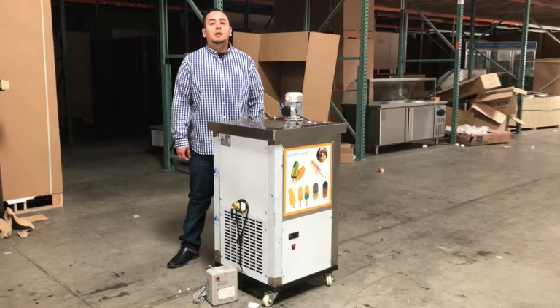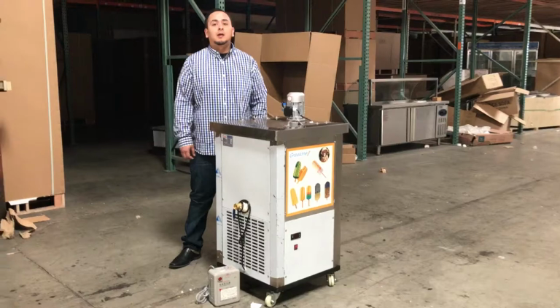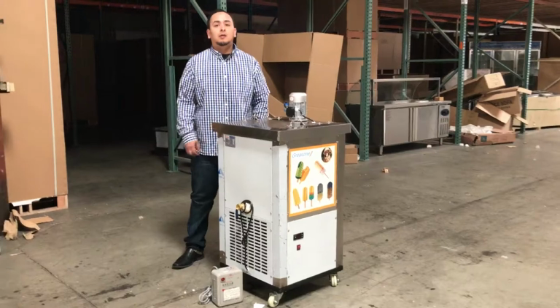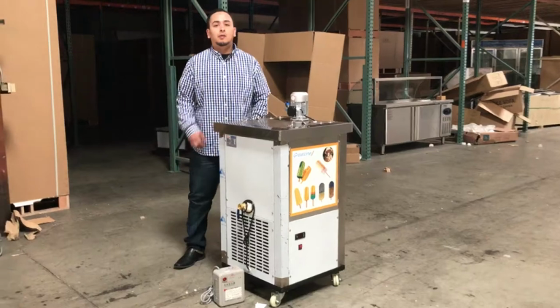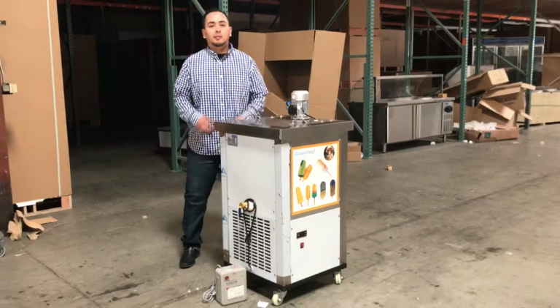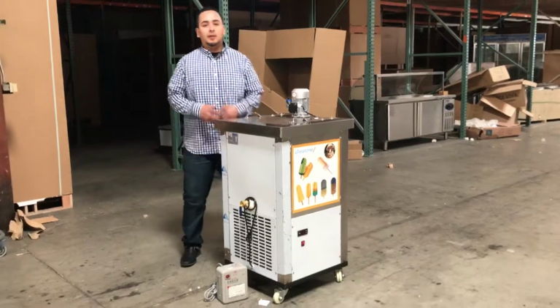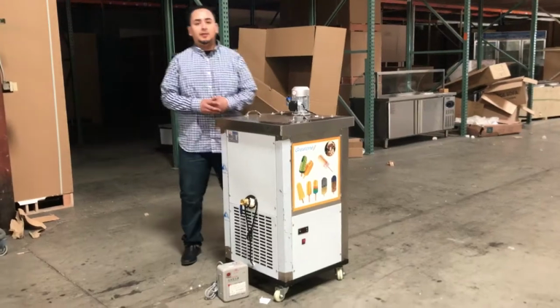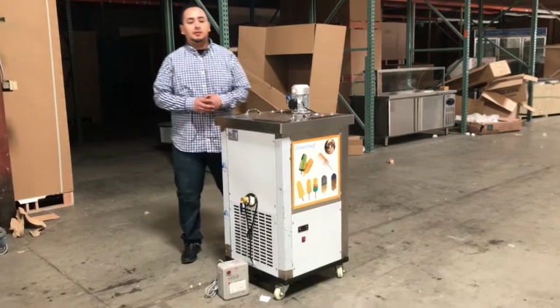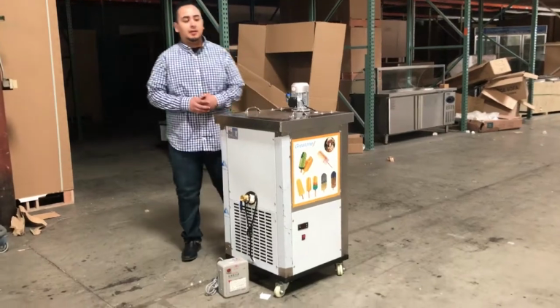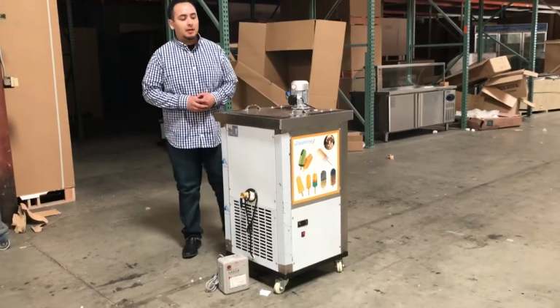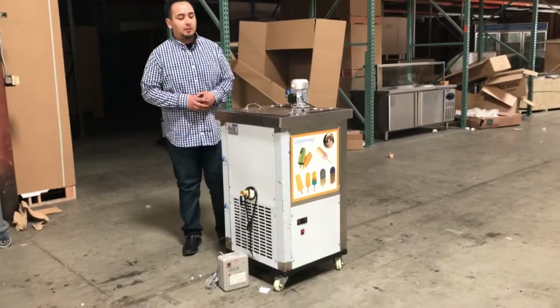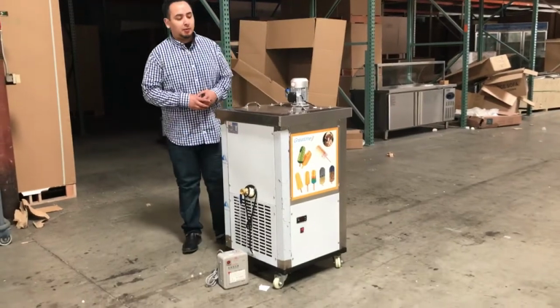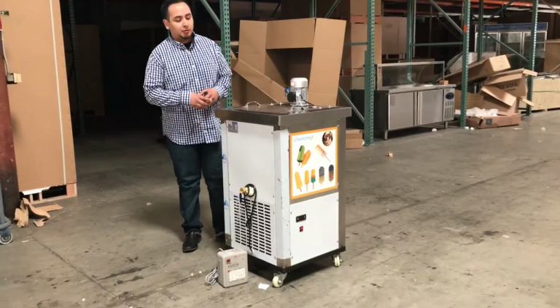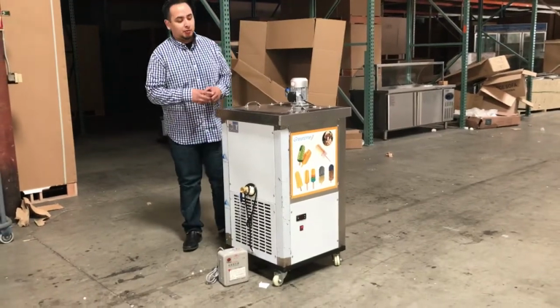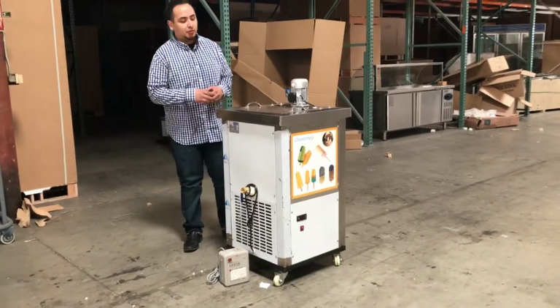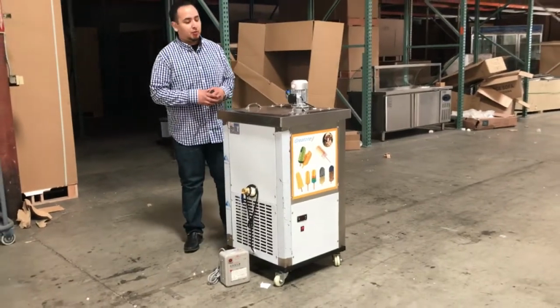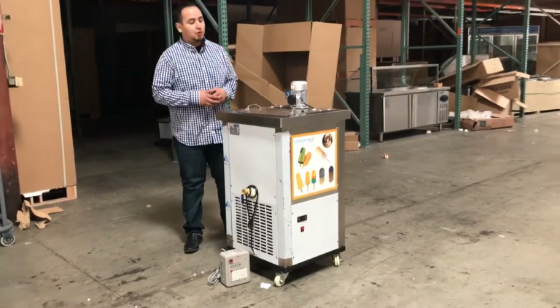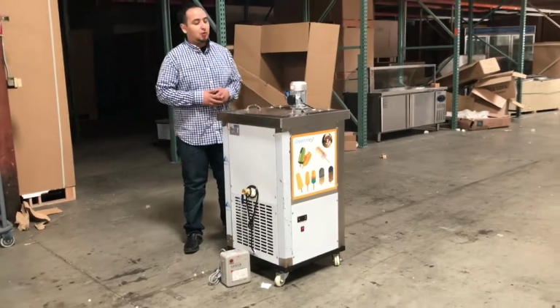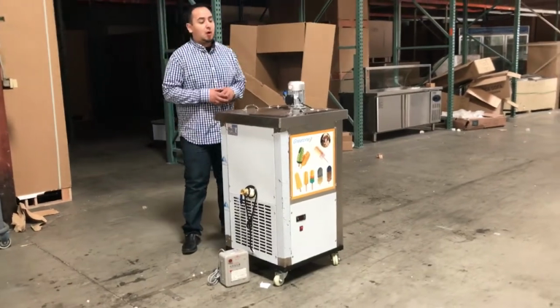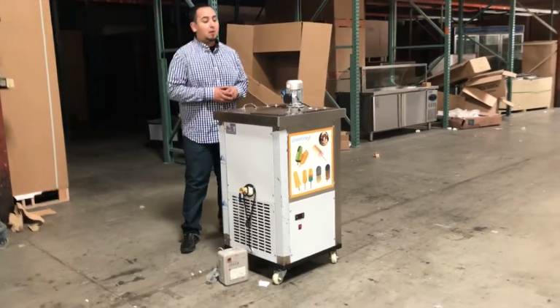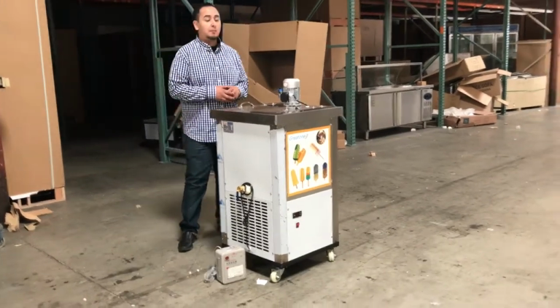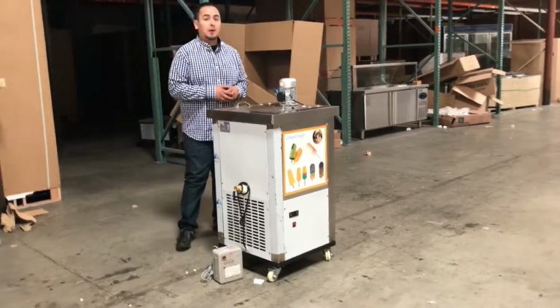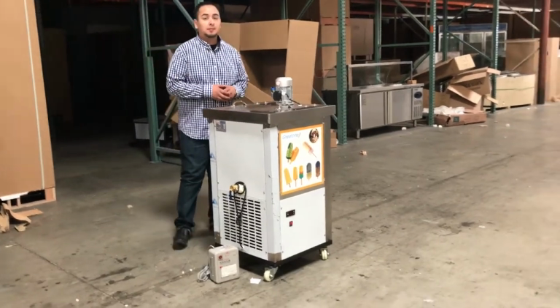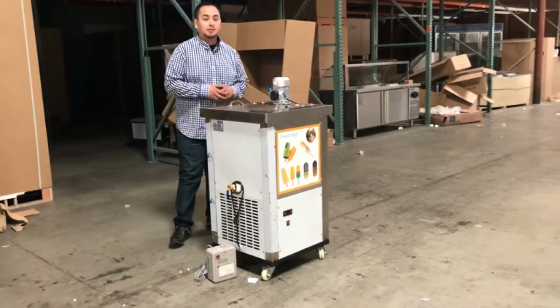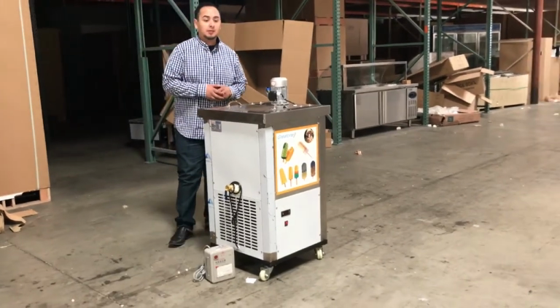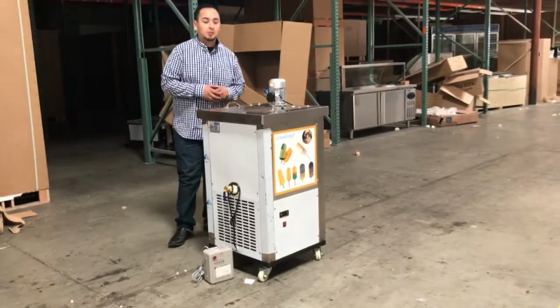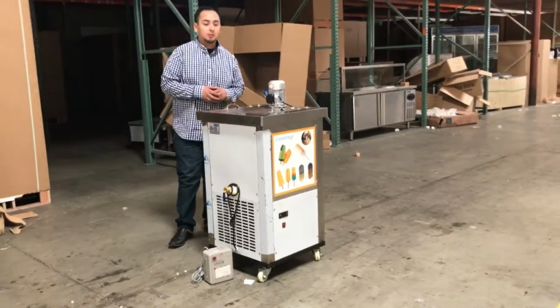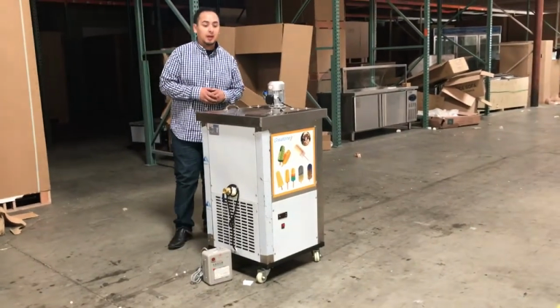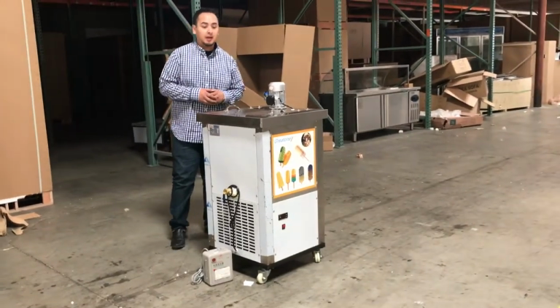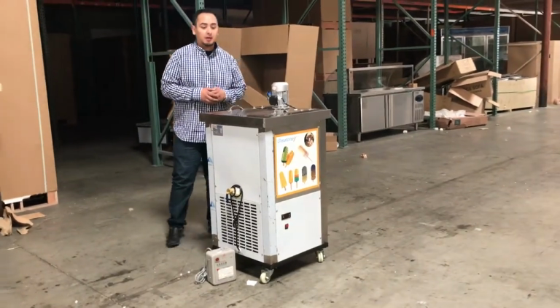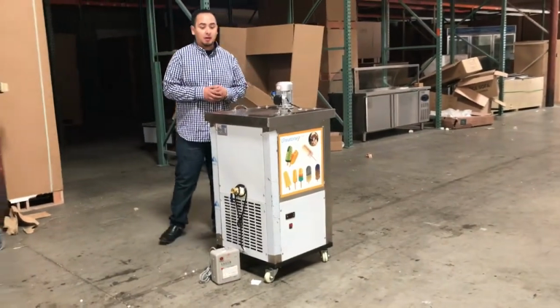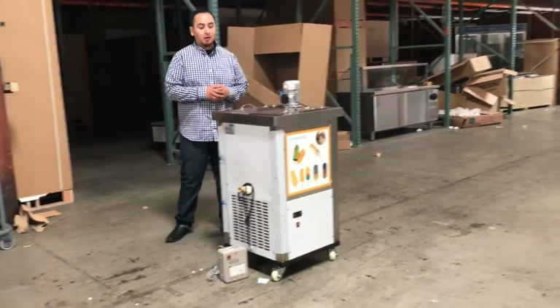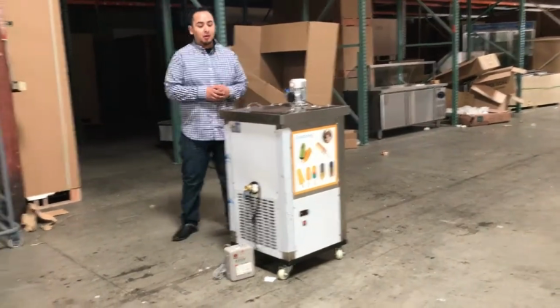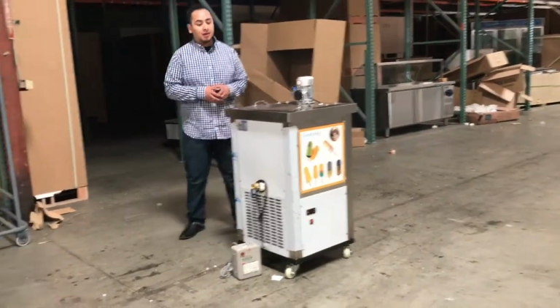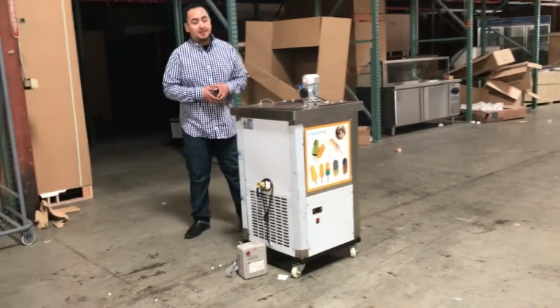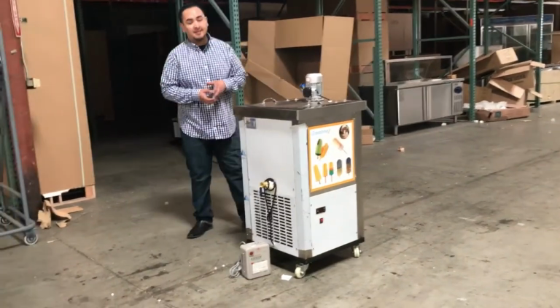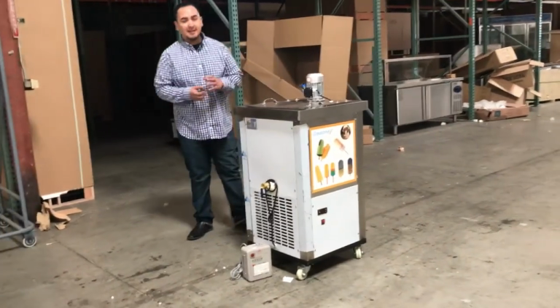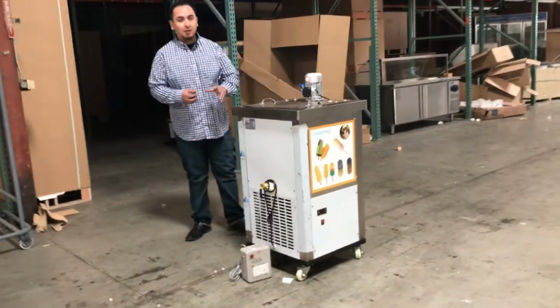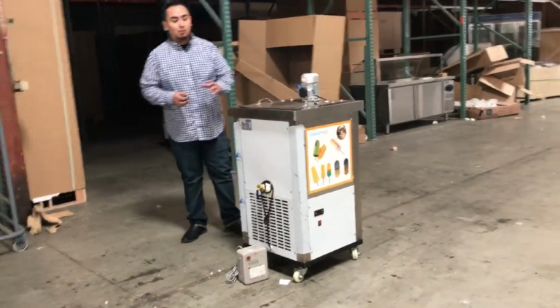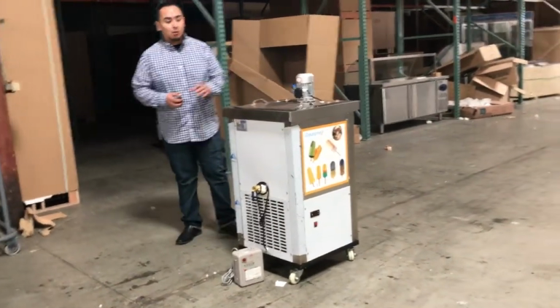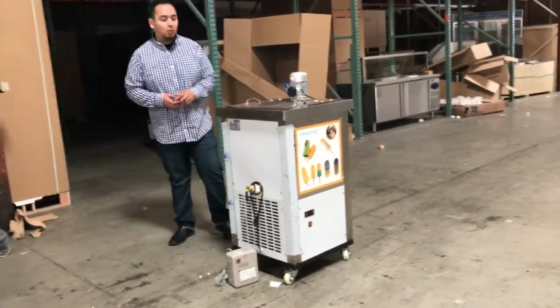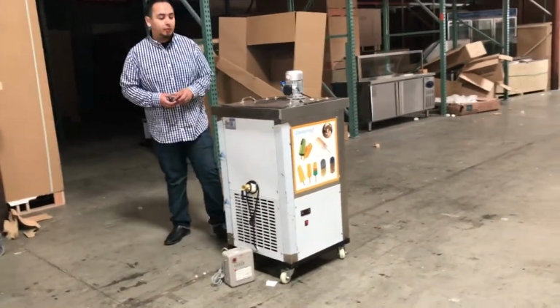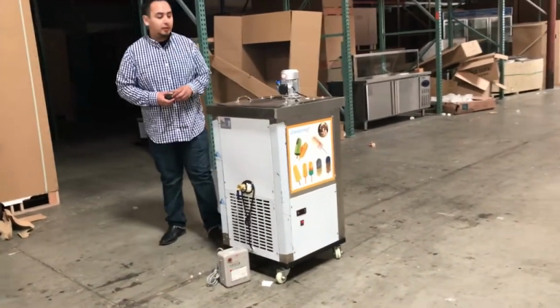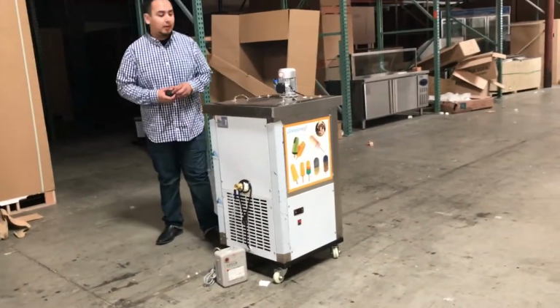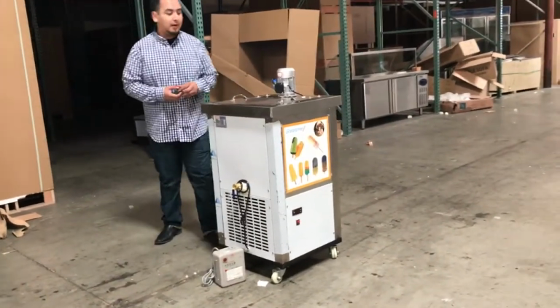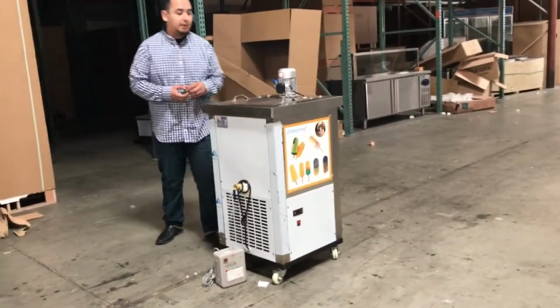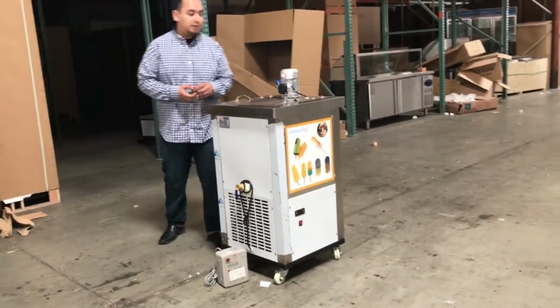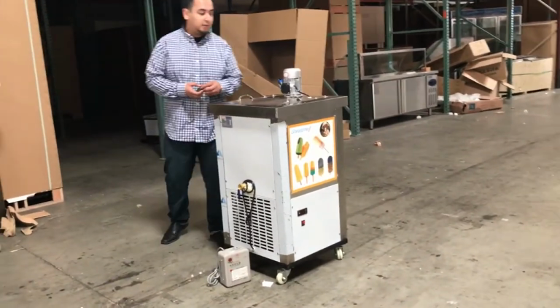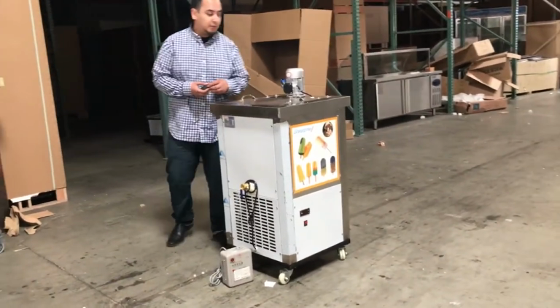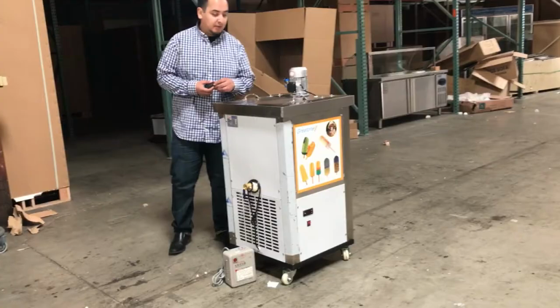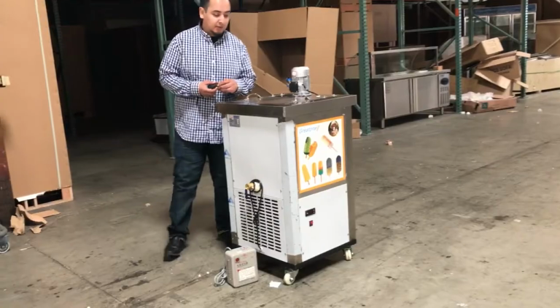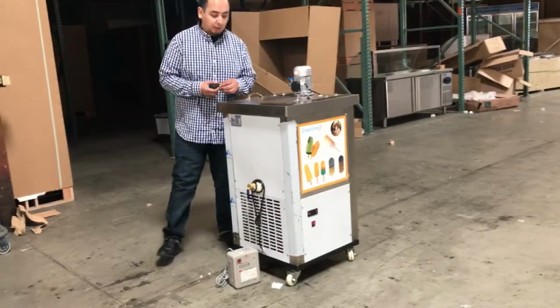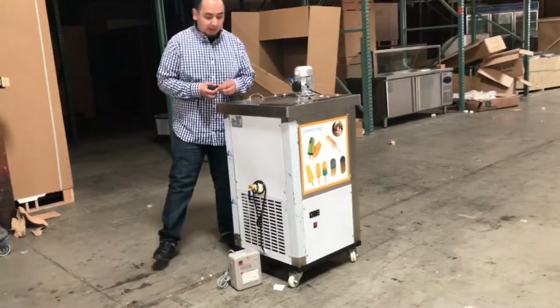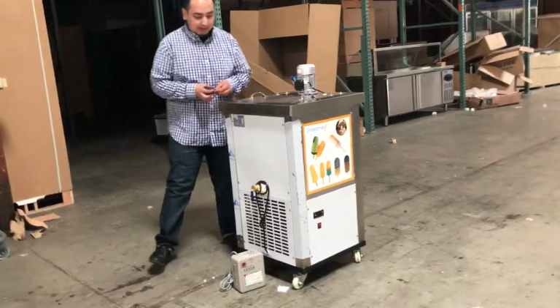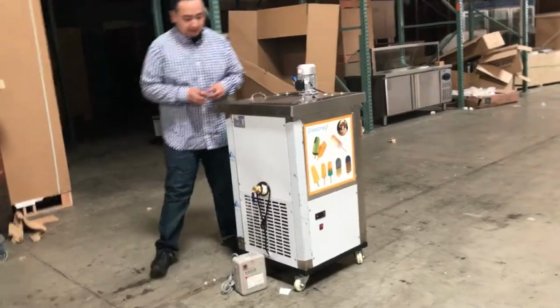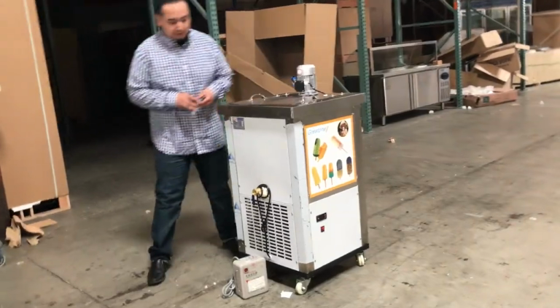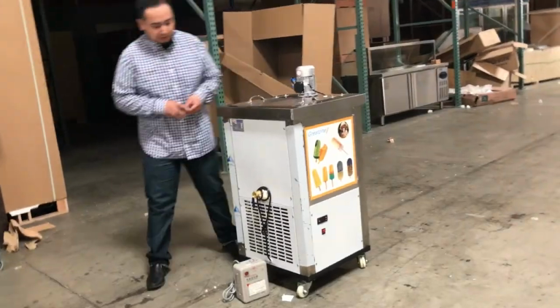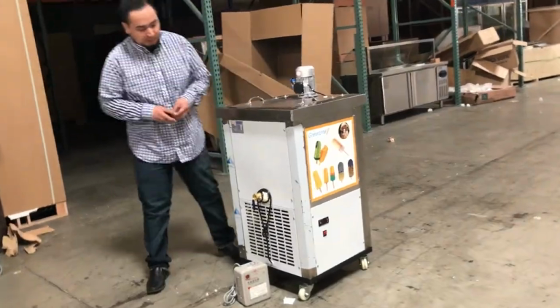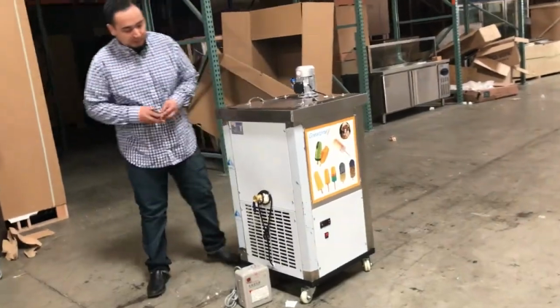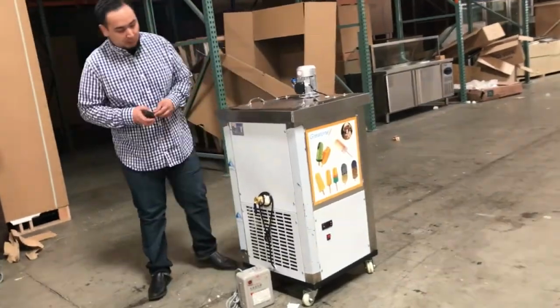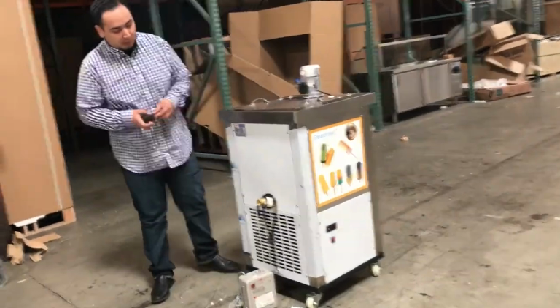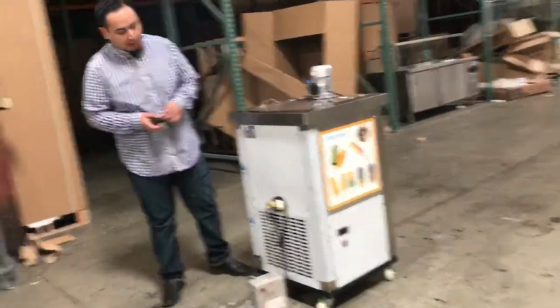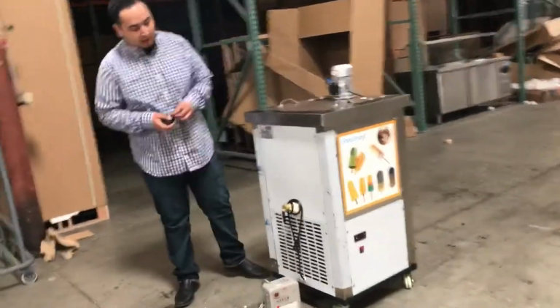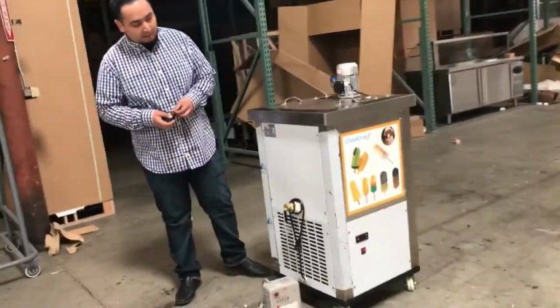Hello everybody, today I'm going to introduce to you our Popsicle Maker Single Mold. This one is a really nice unit that we have.